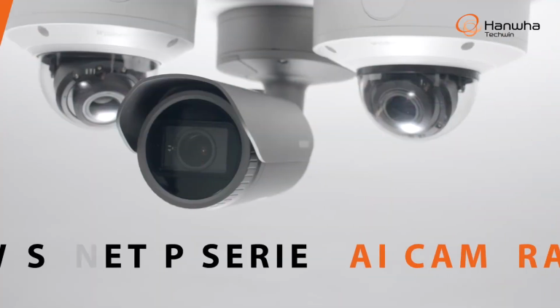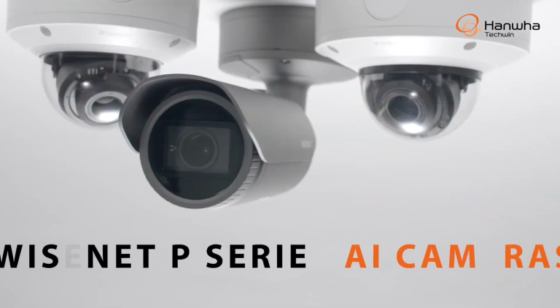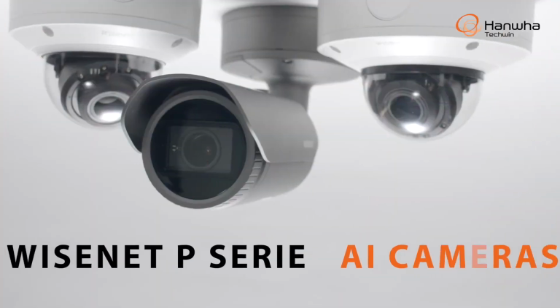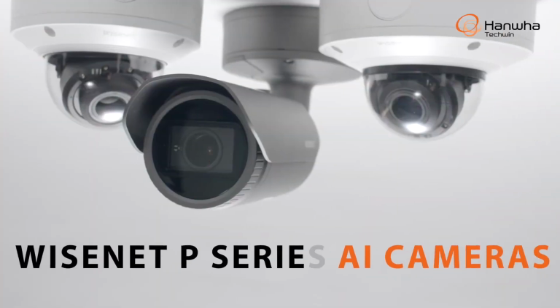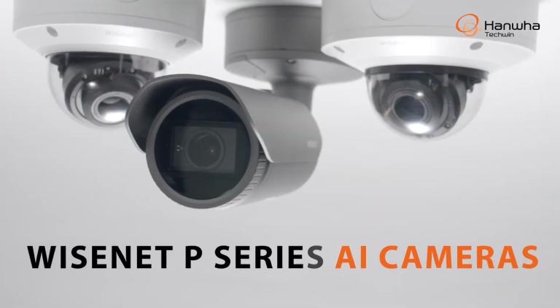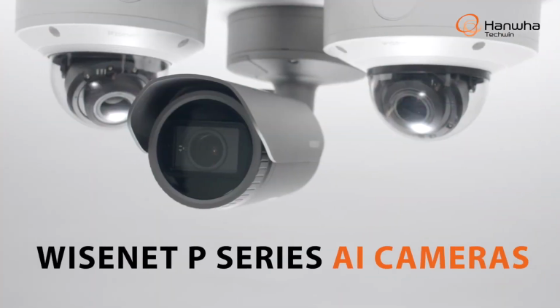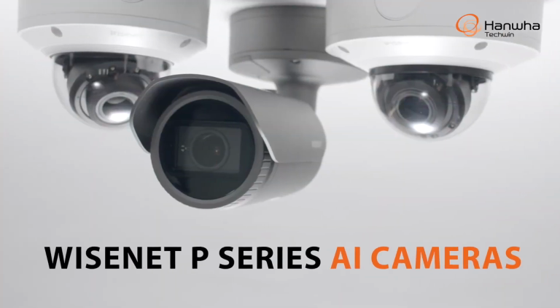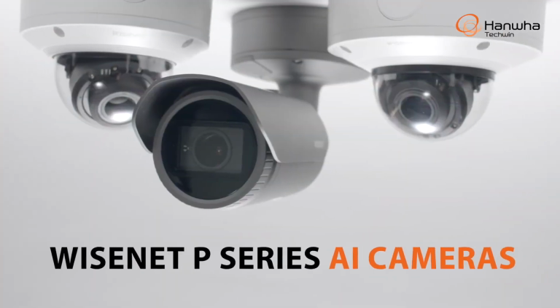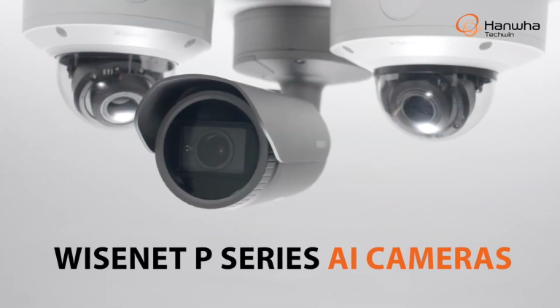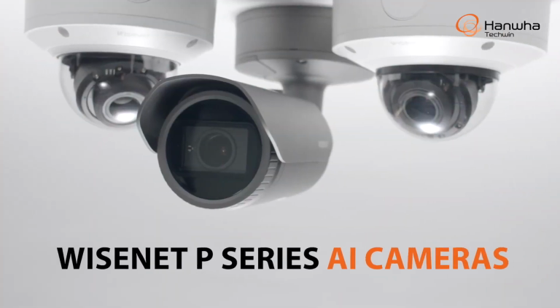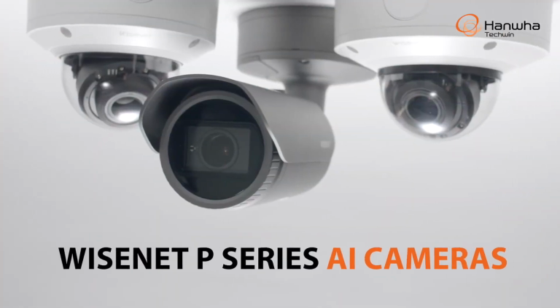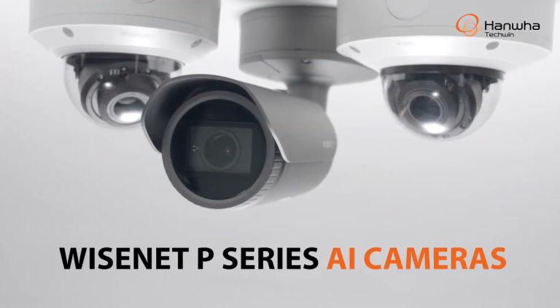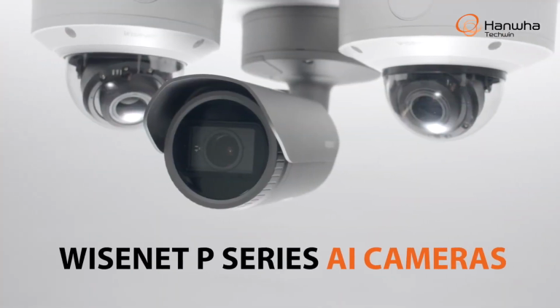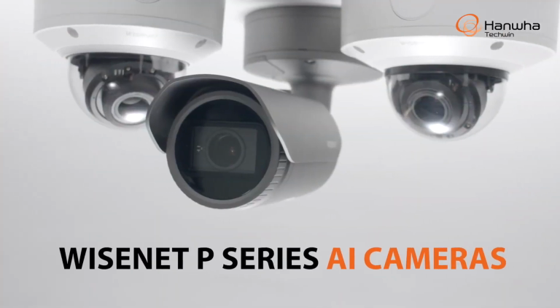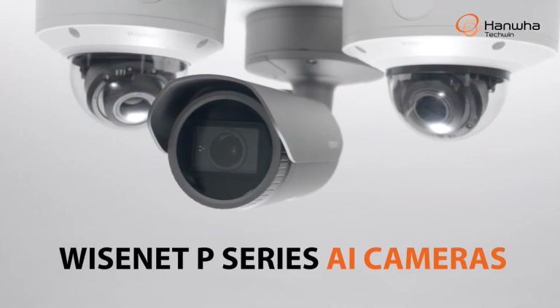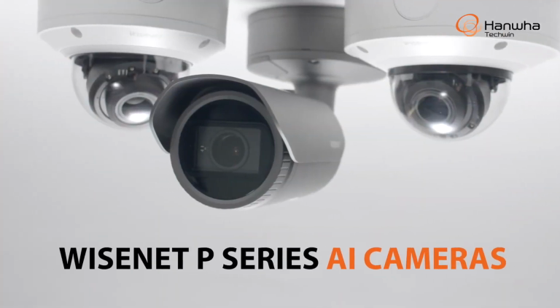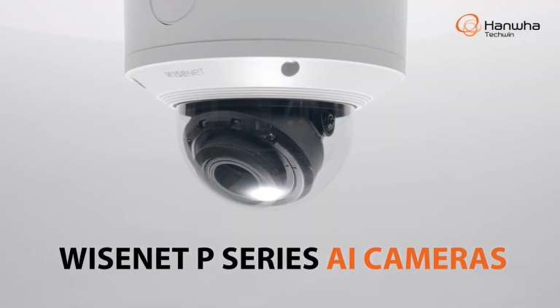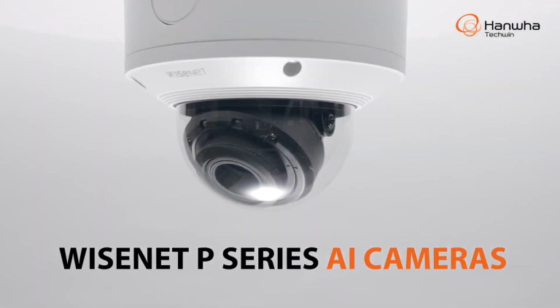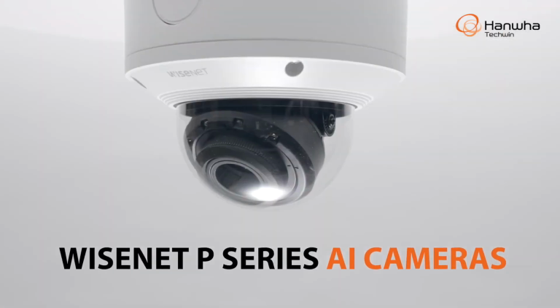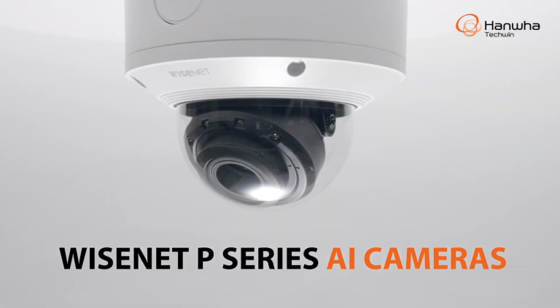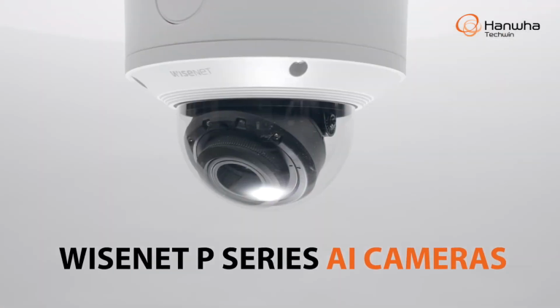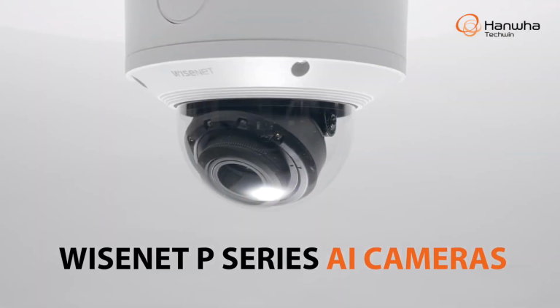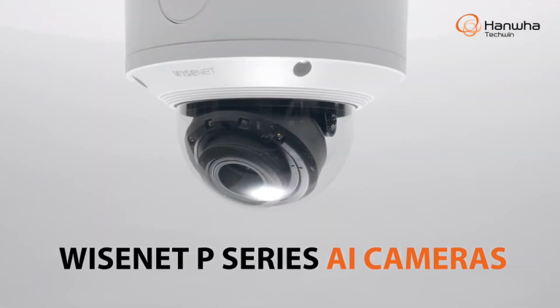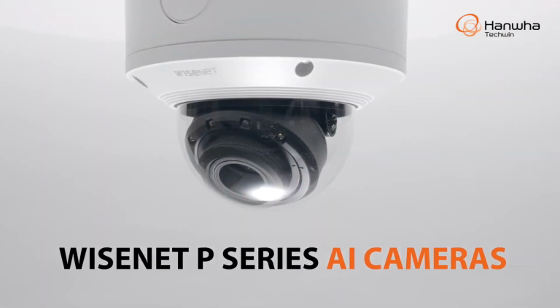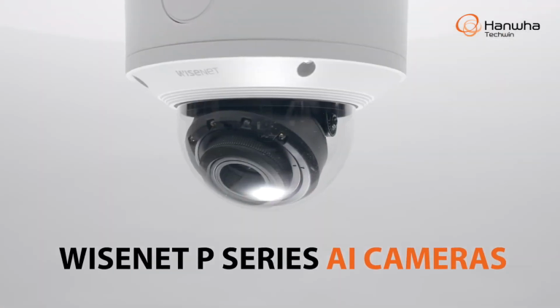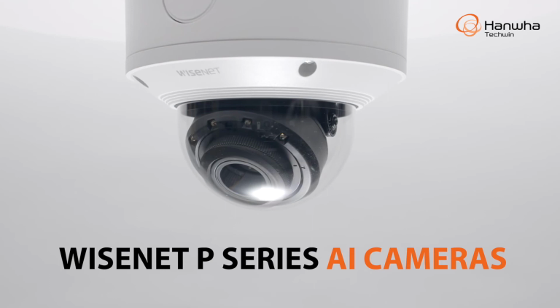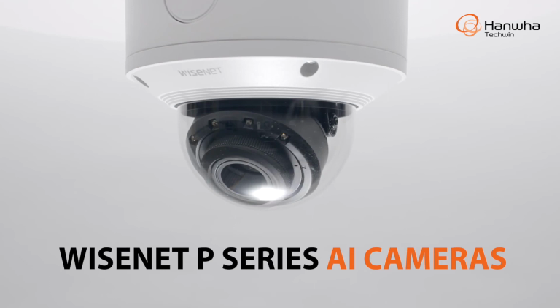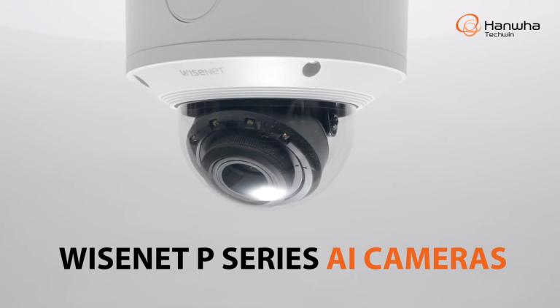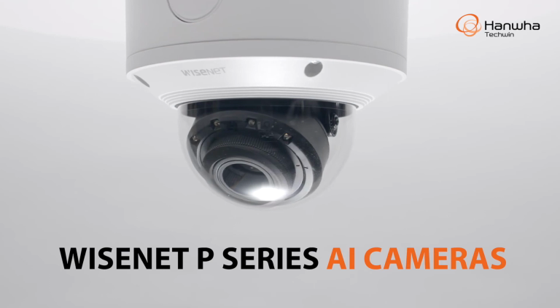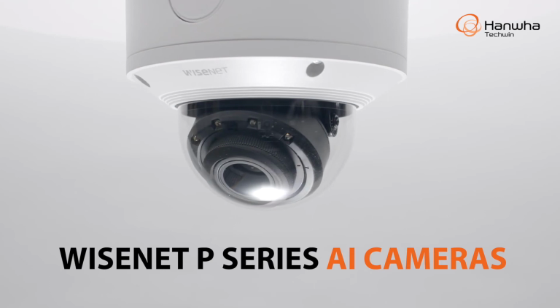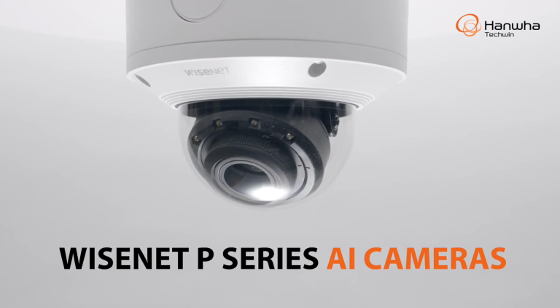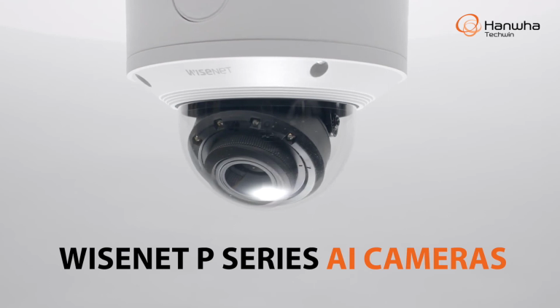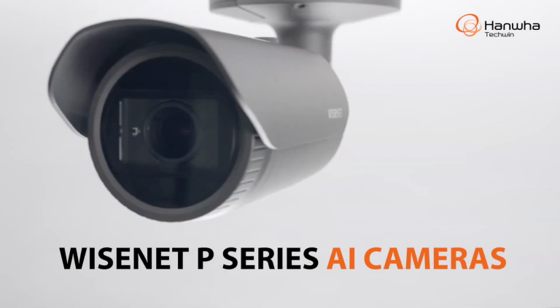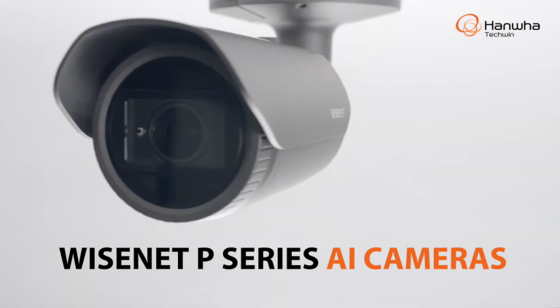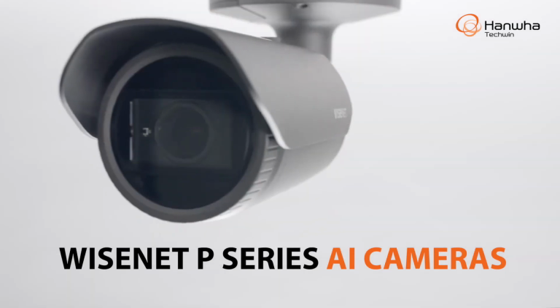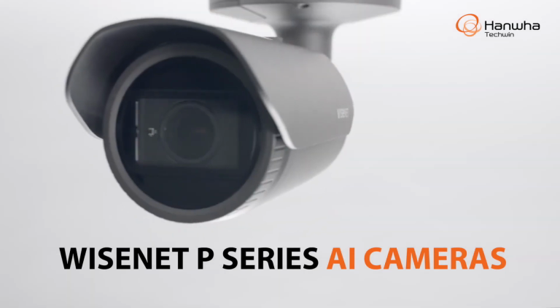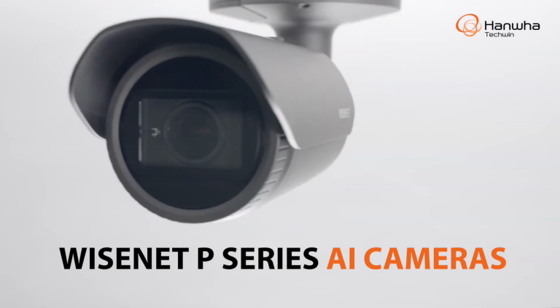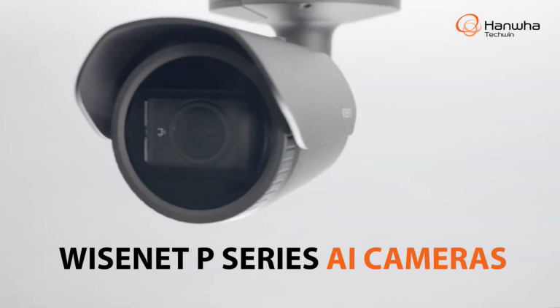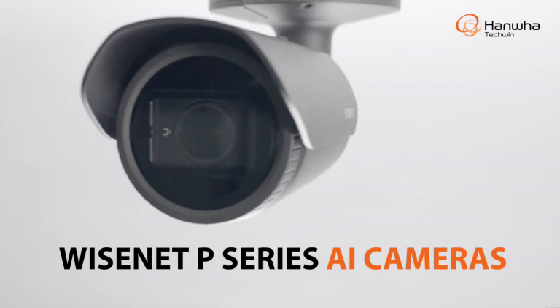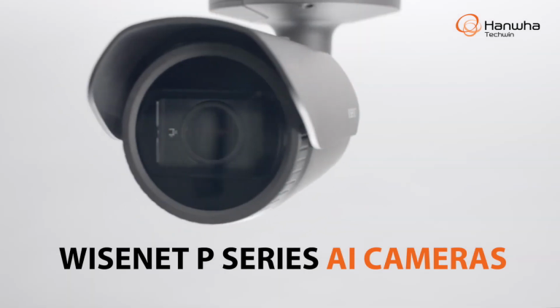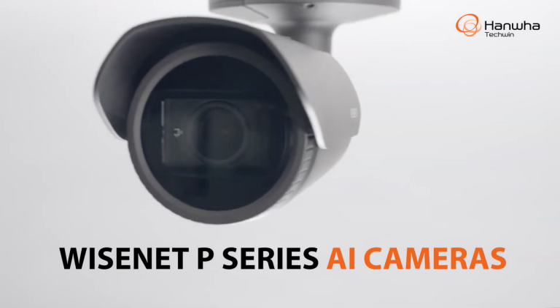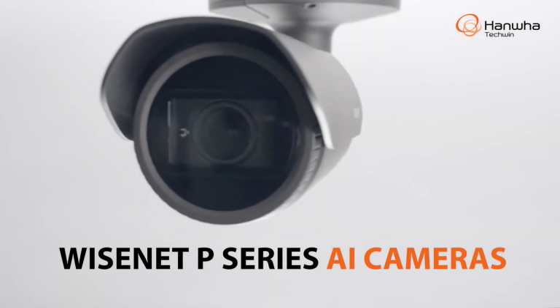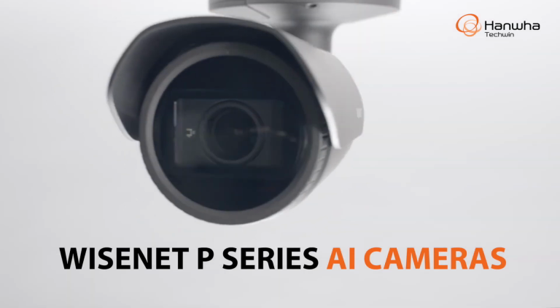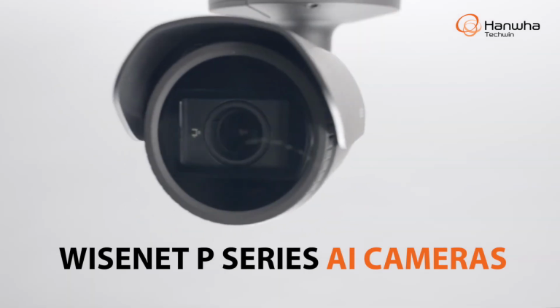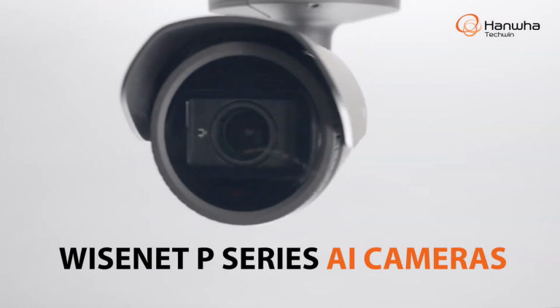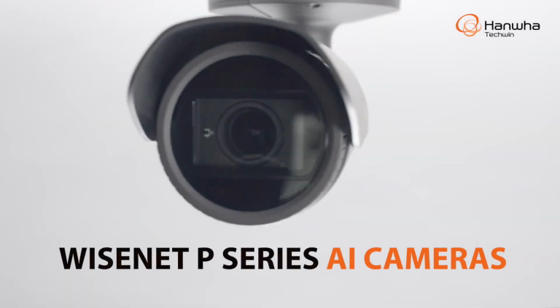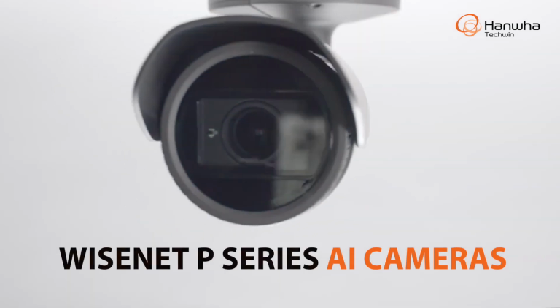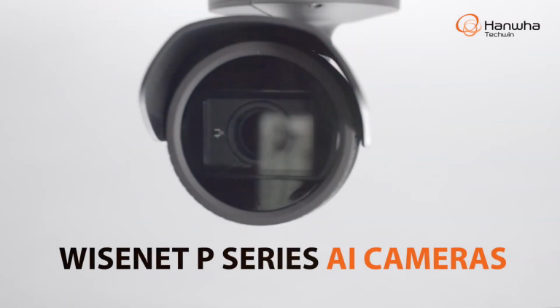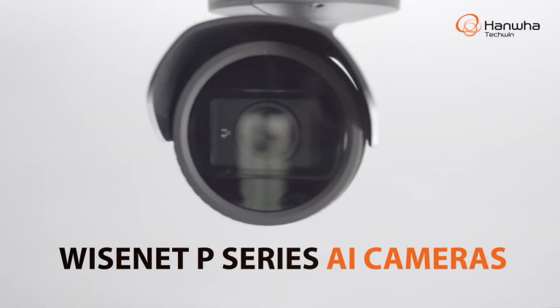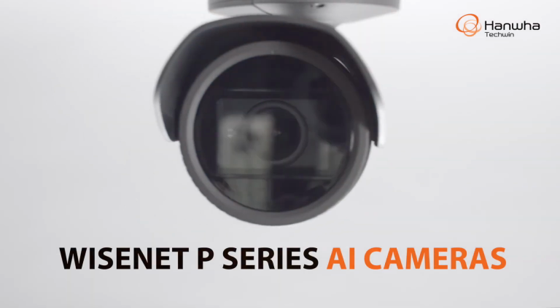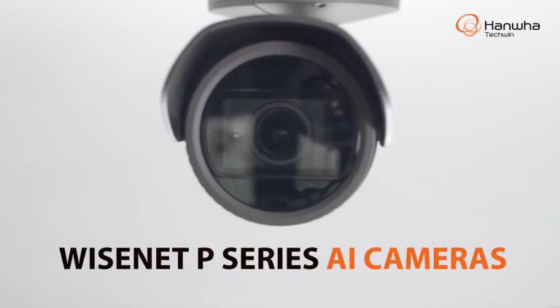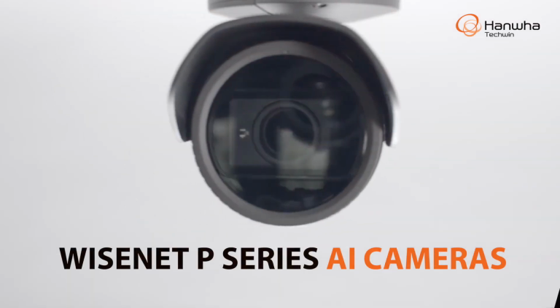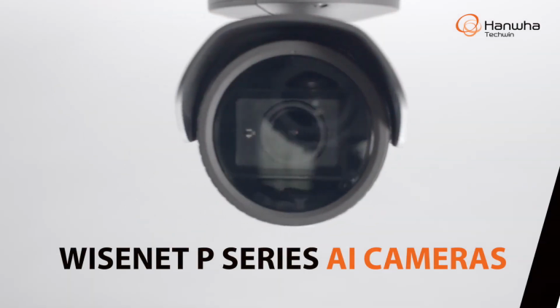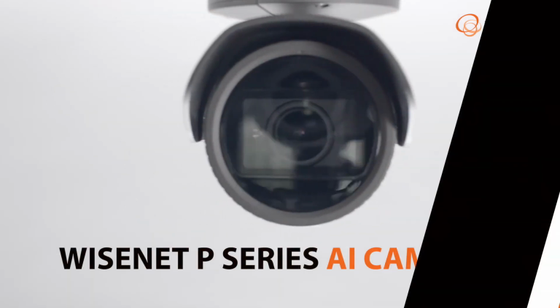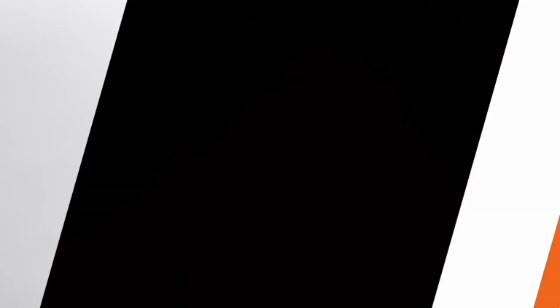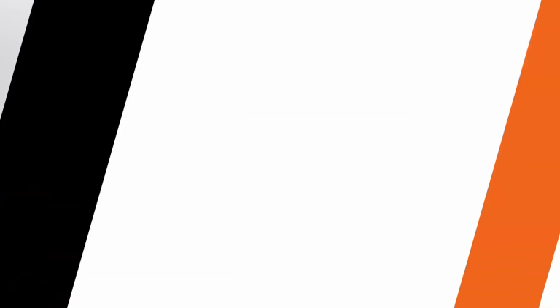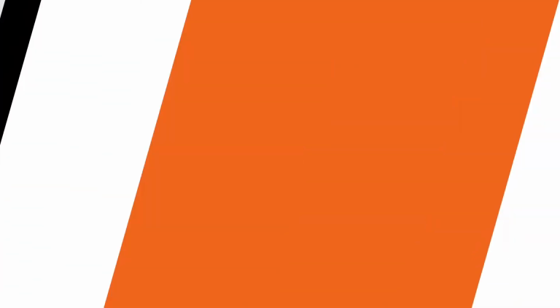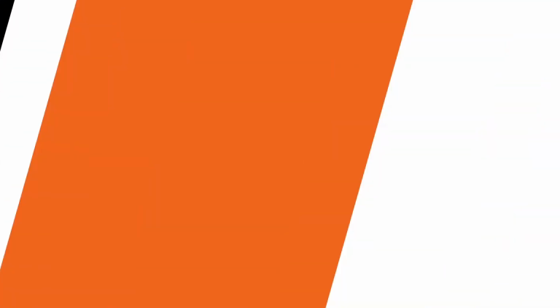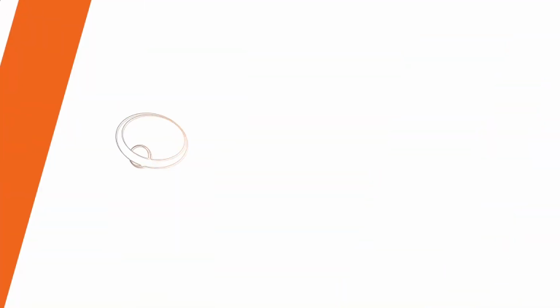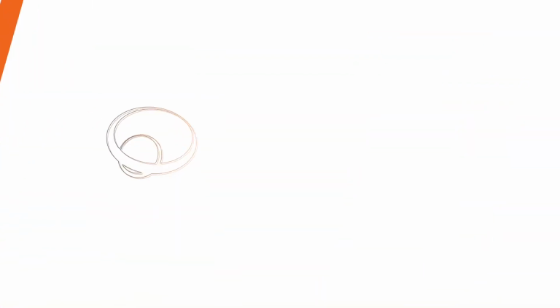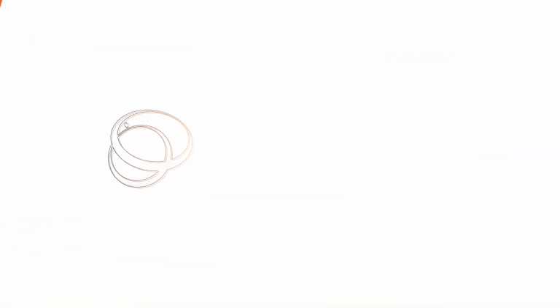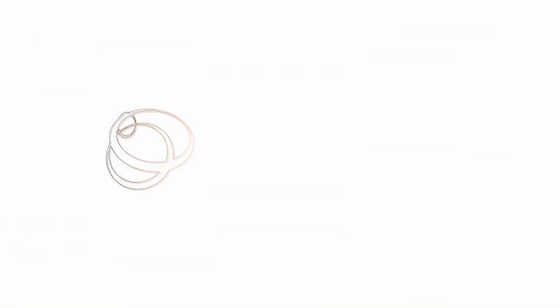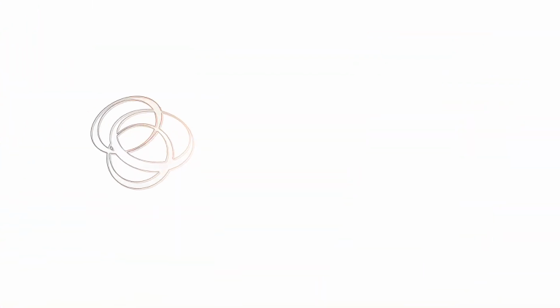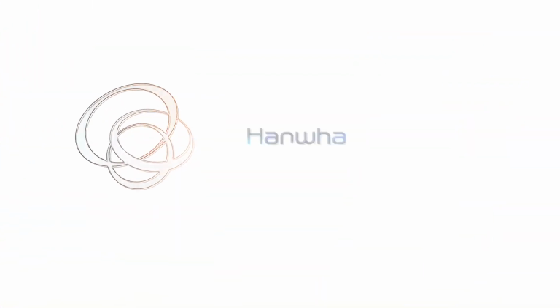Add a new dimension to your surveillance with Wisenet P-Series AI cameras from Hanwha Techwin. To learn more, visit us at hanwhasecurity.com.